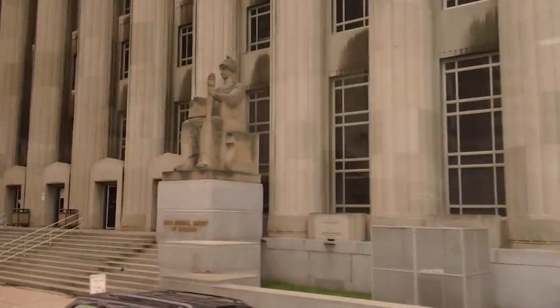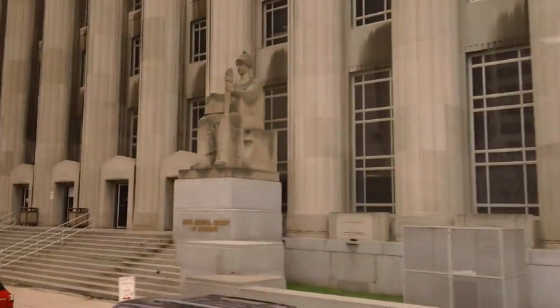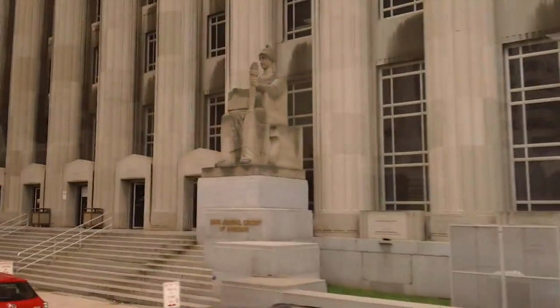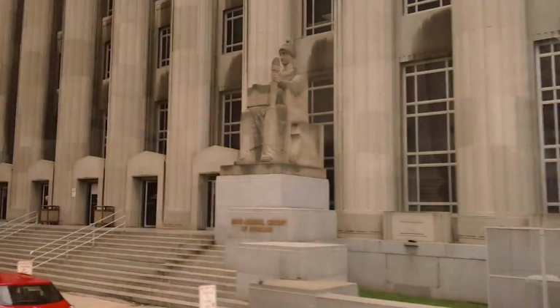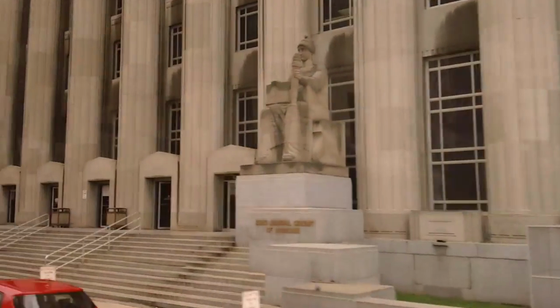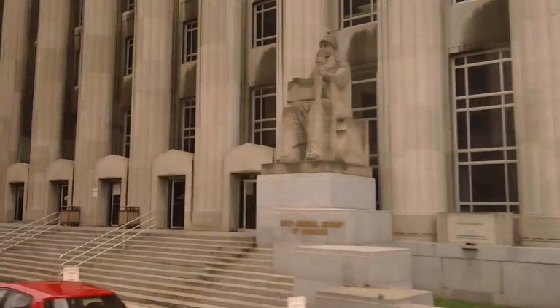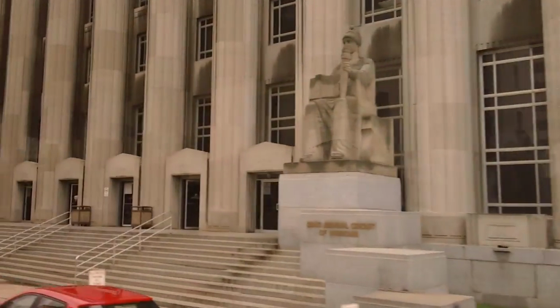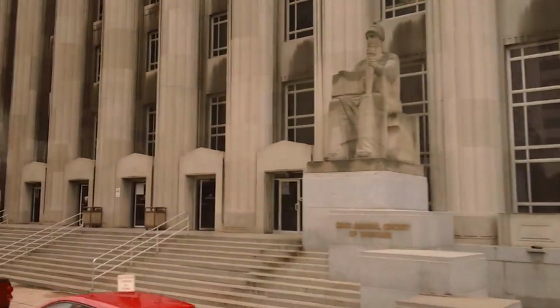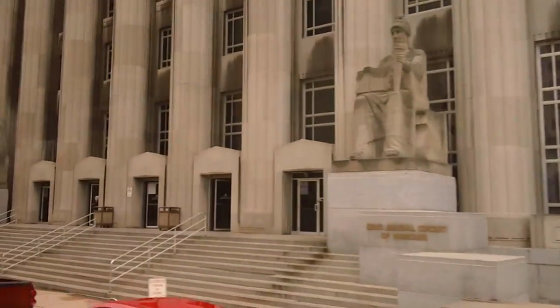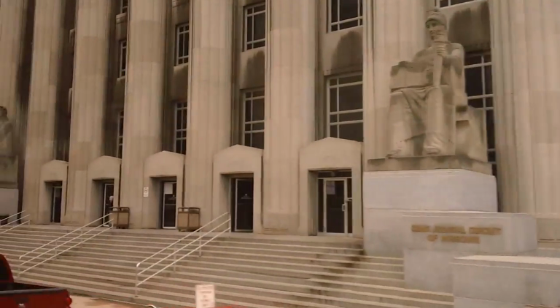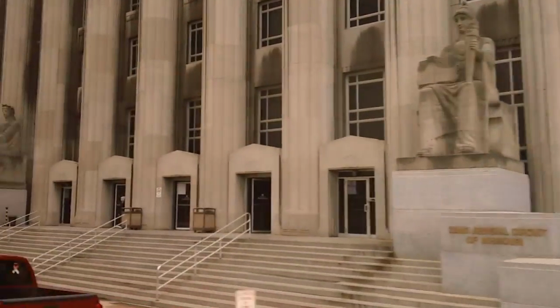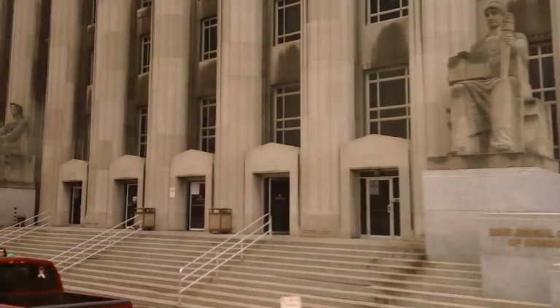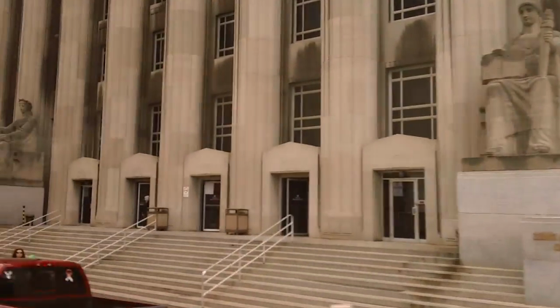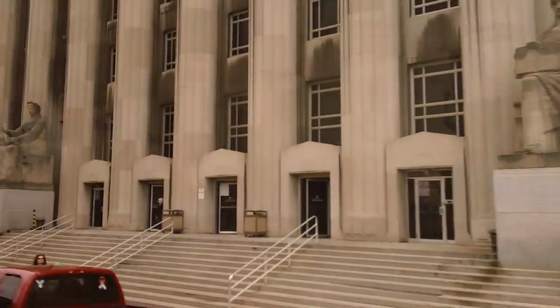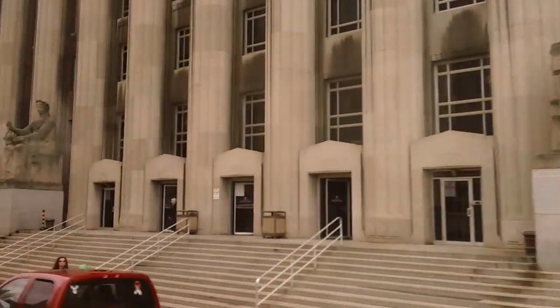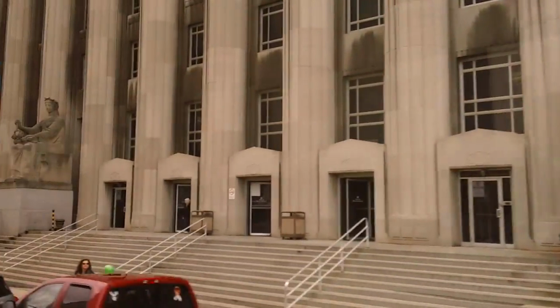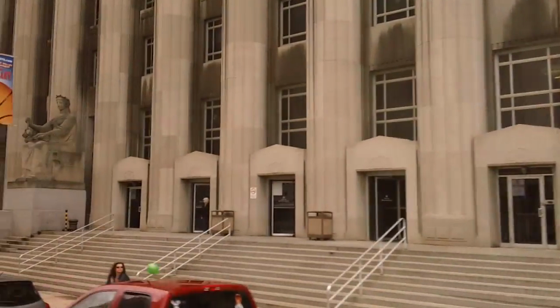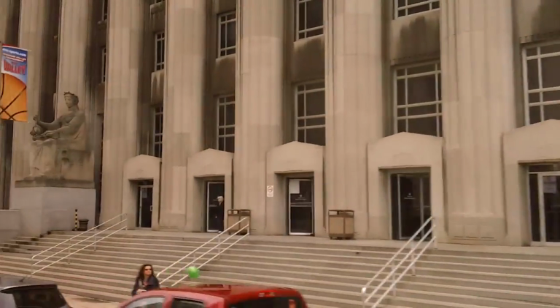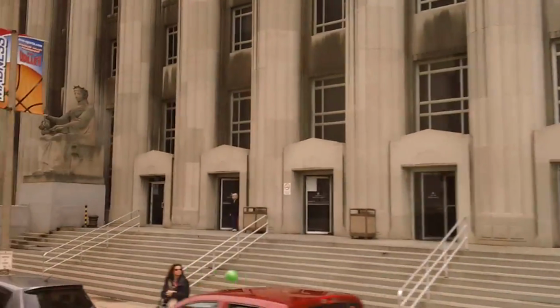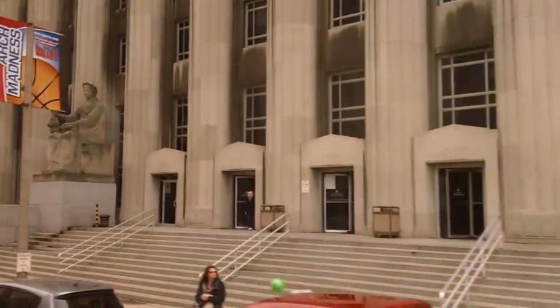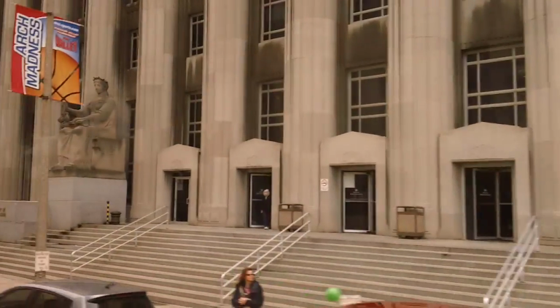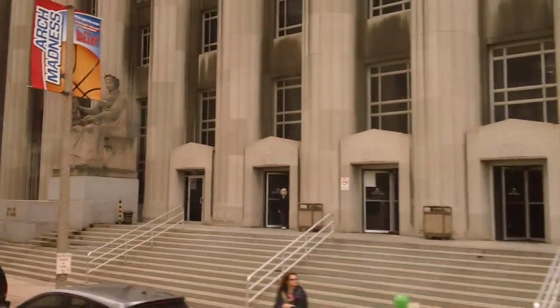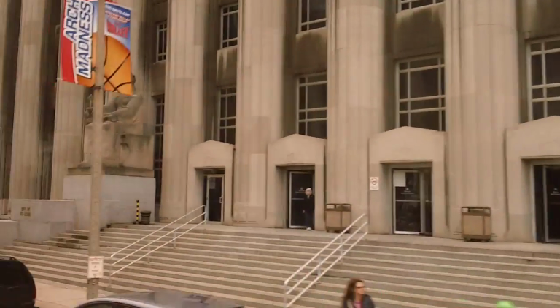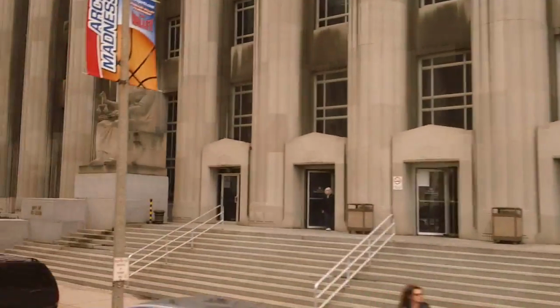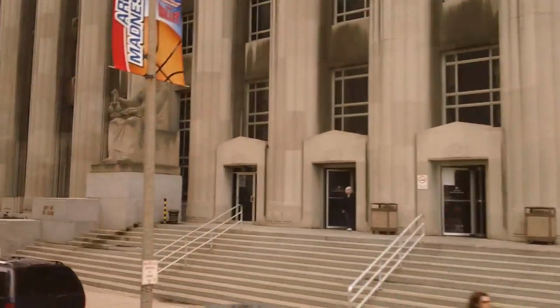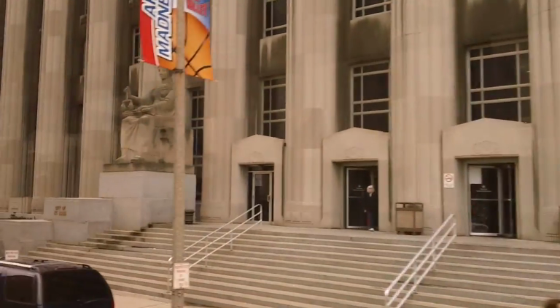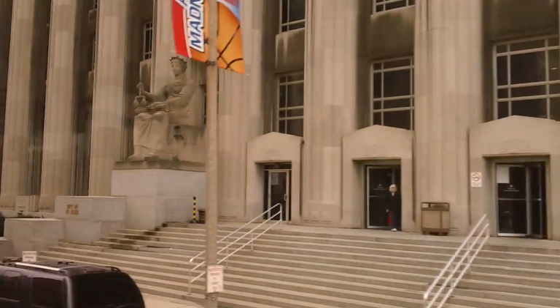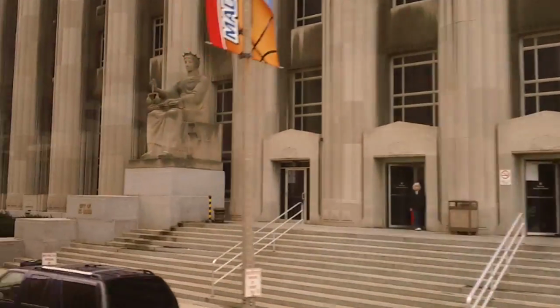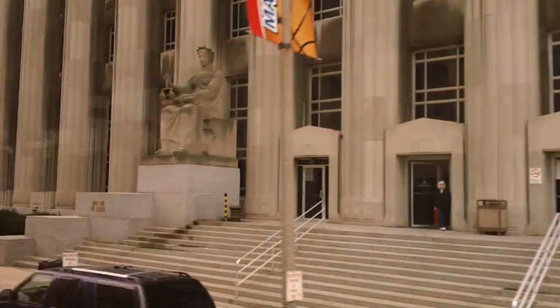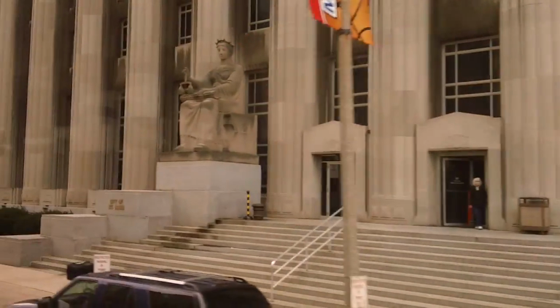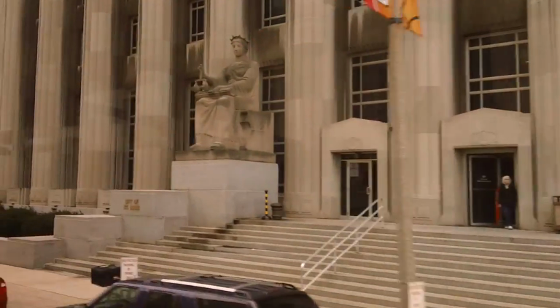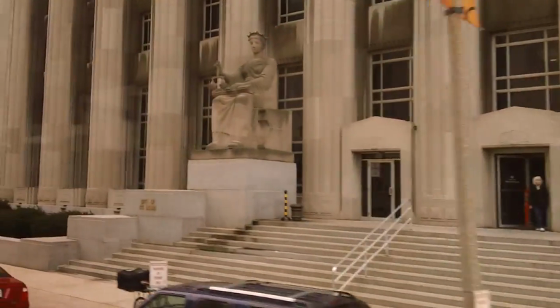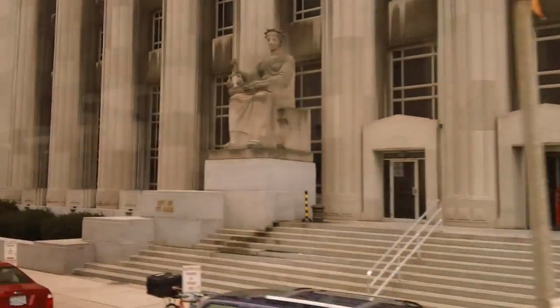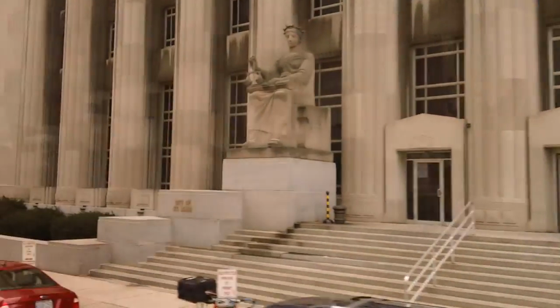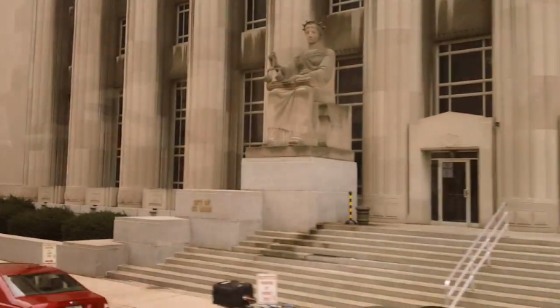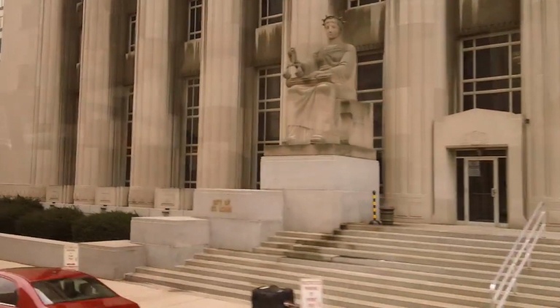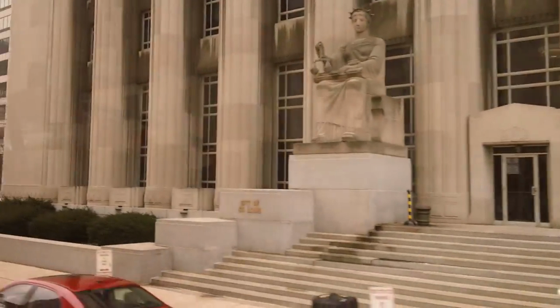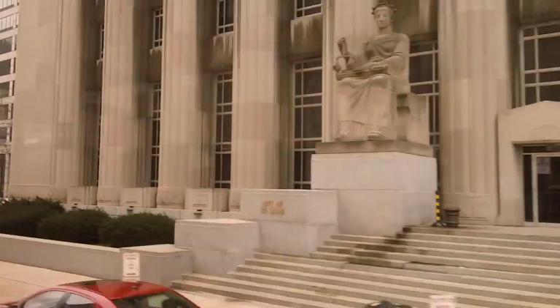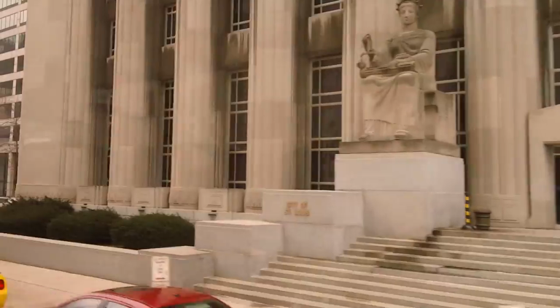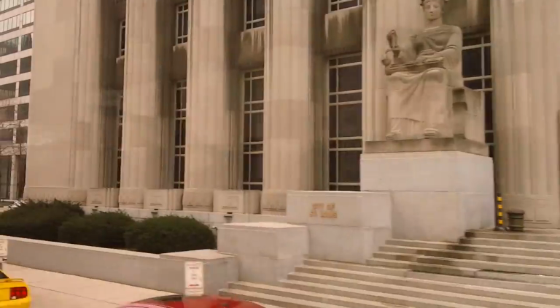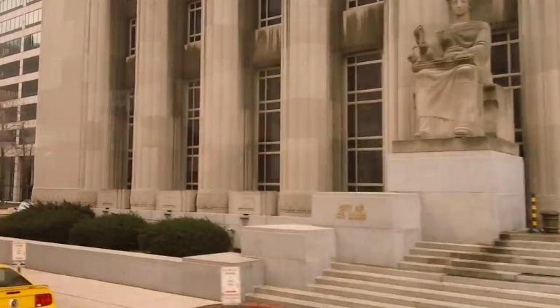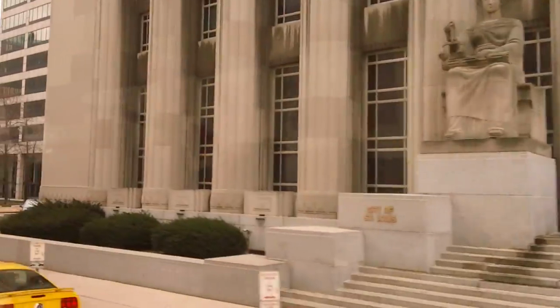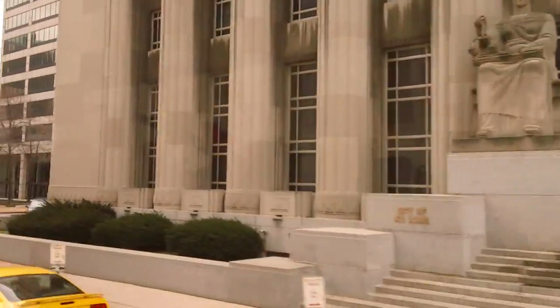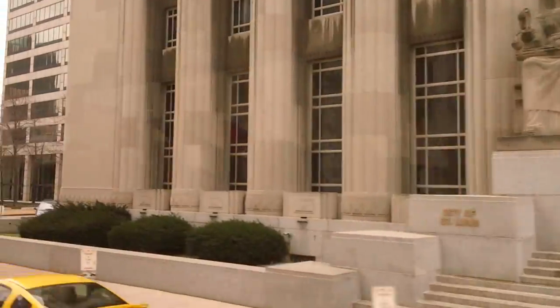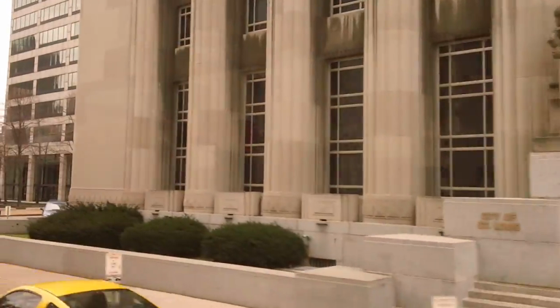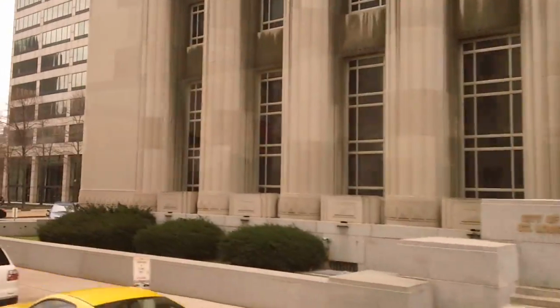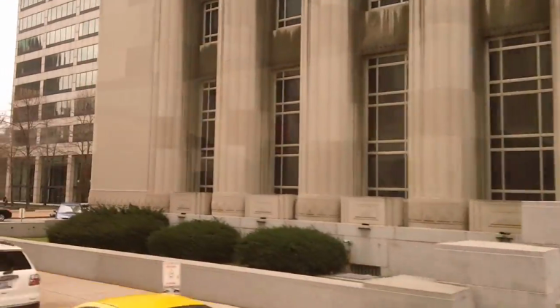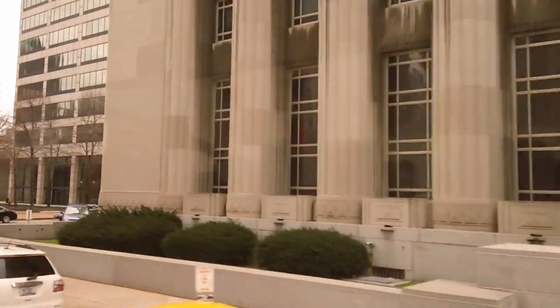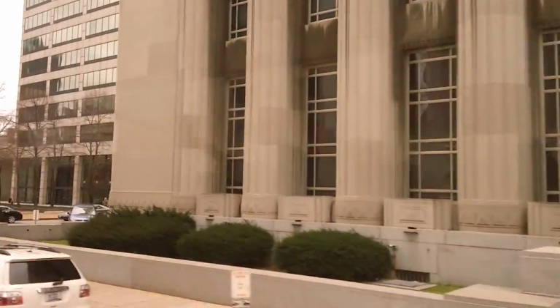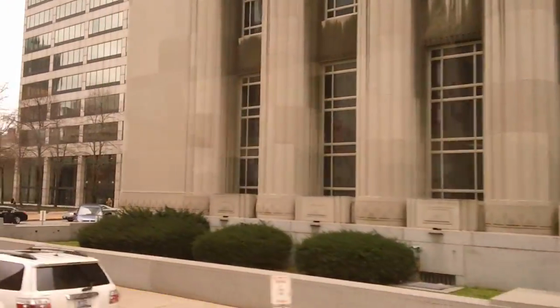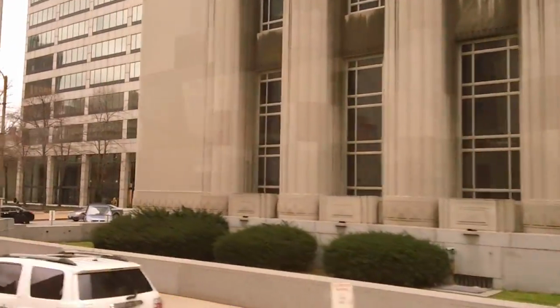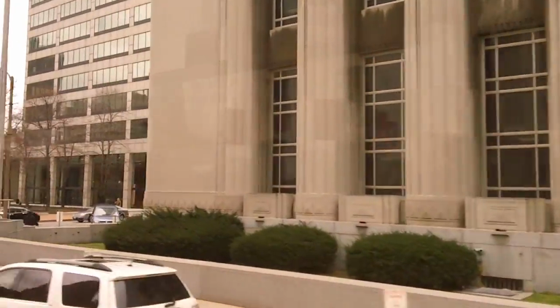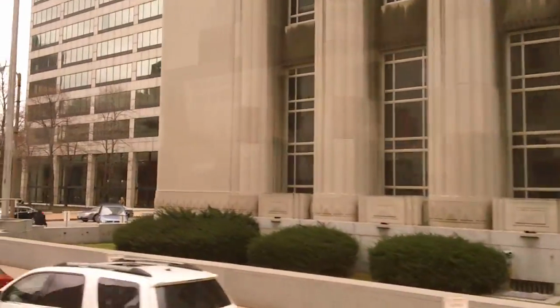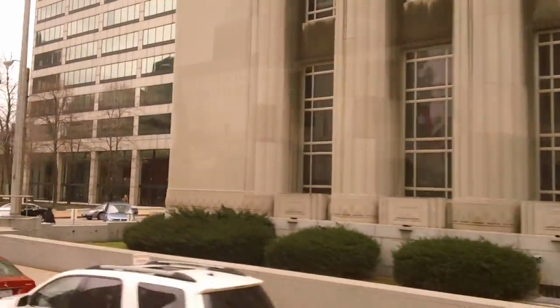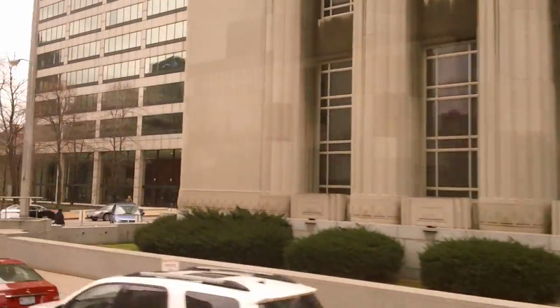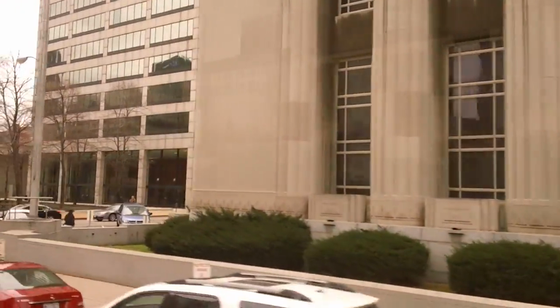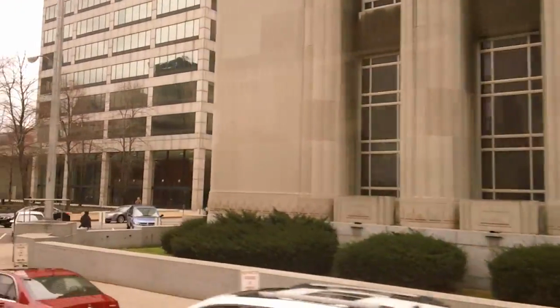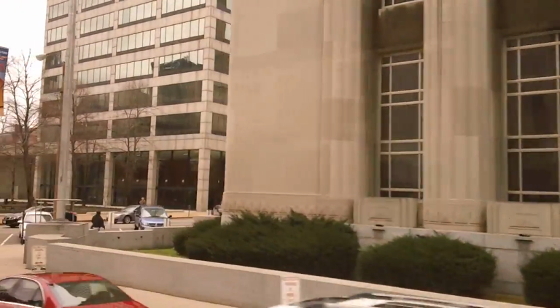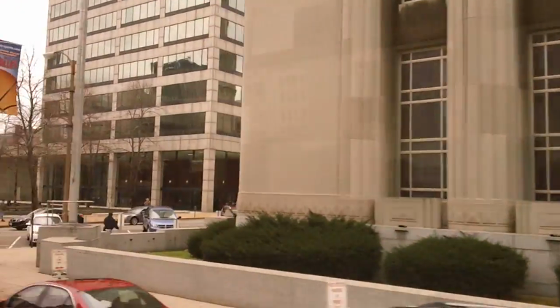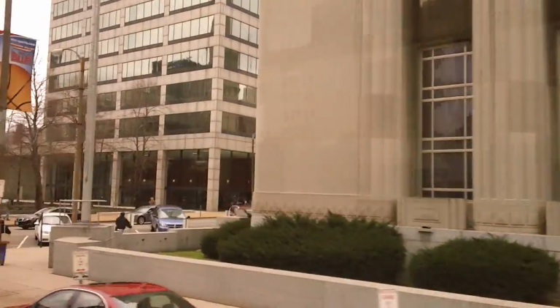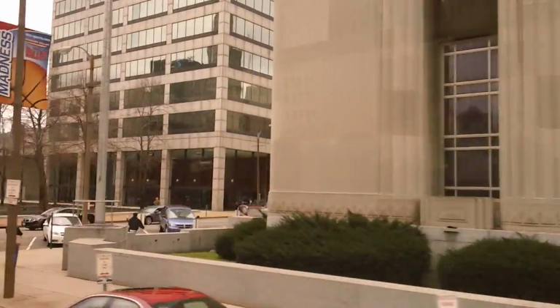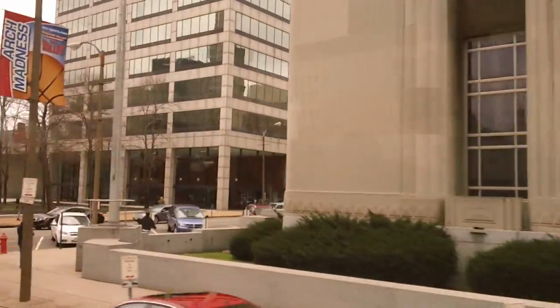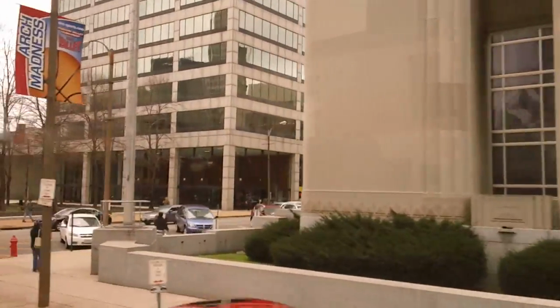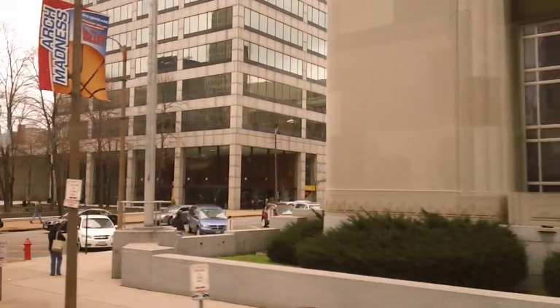It was built in 1896. Now here on our right is the federal courts building and on the left is the civil courts building.